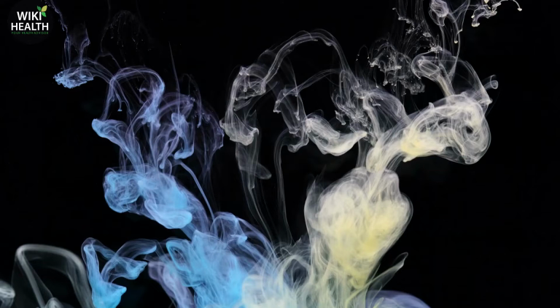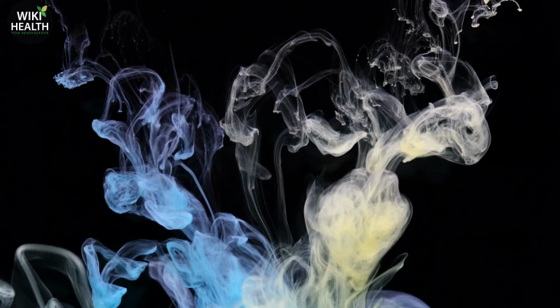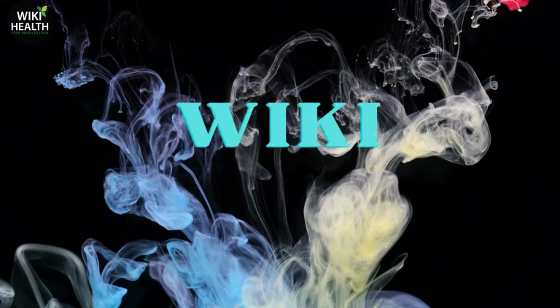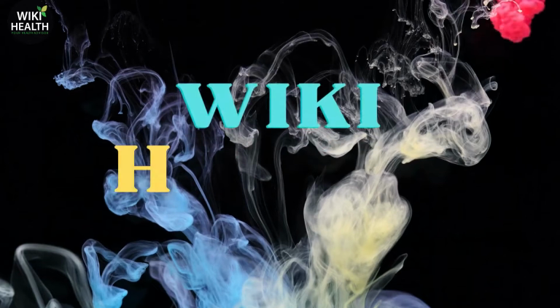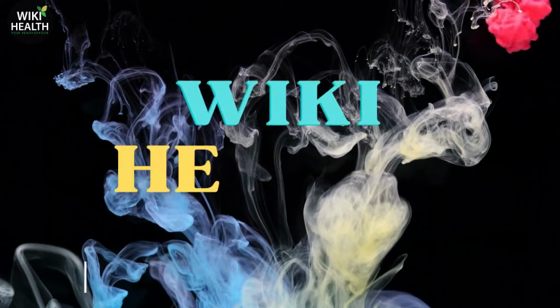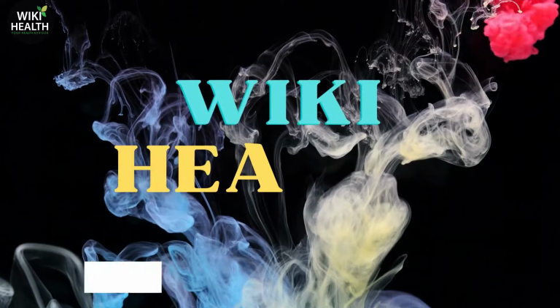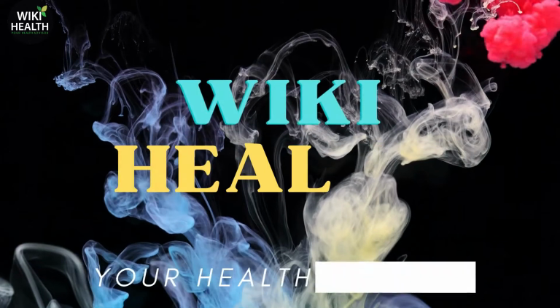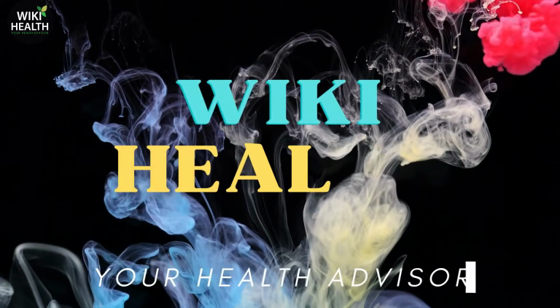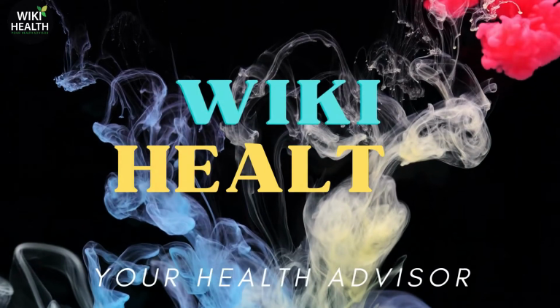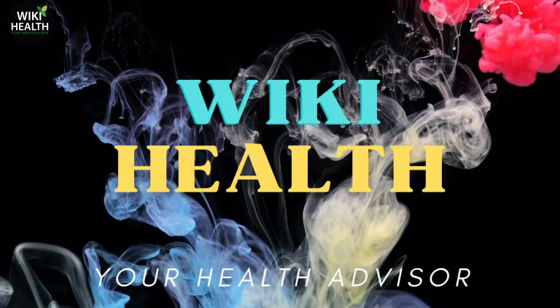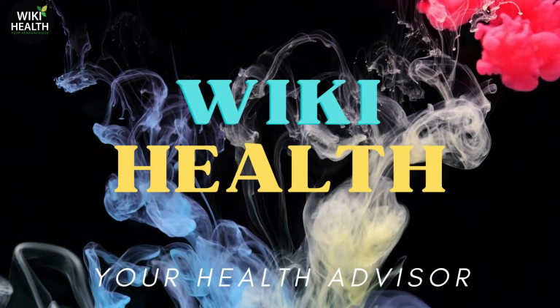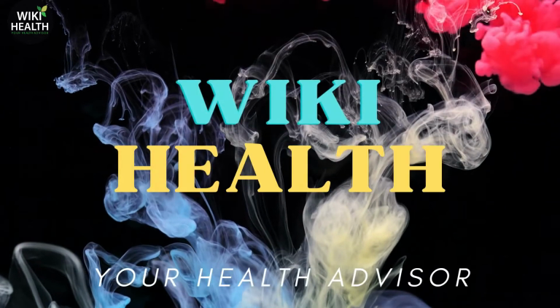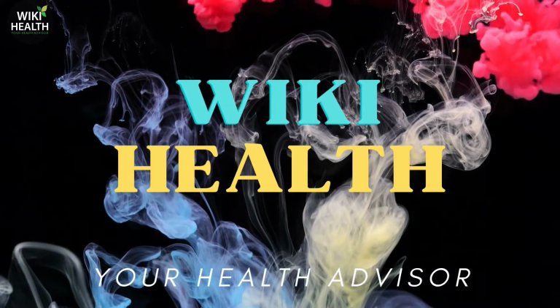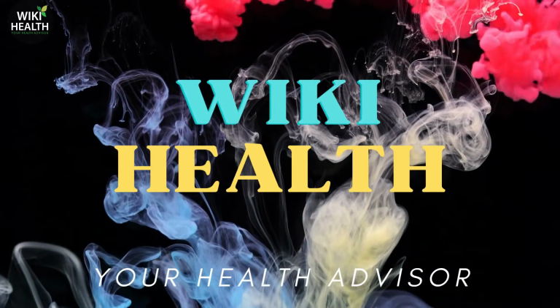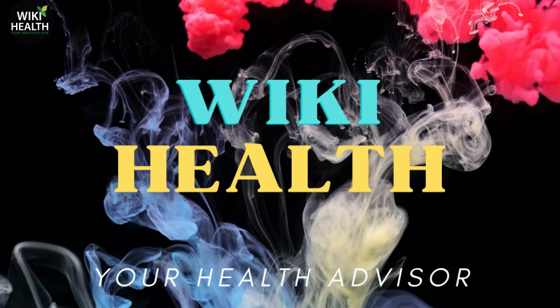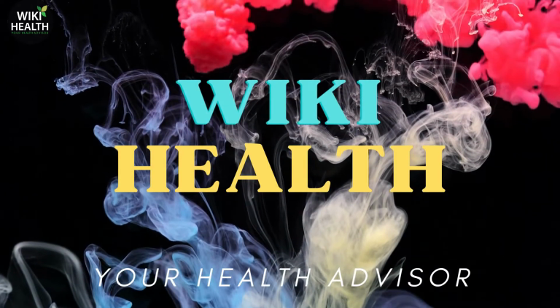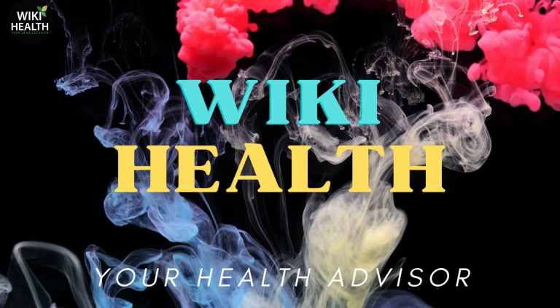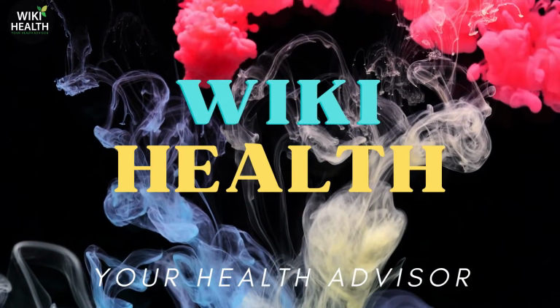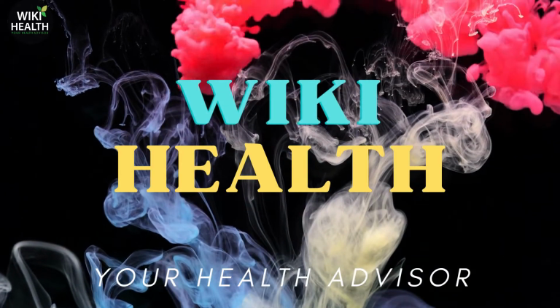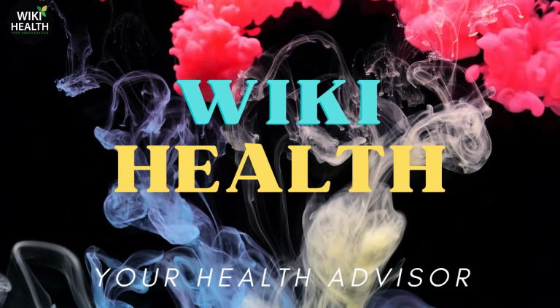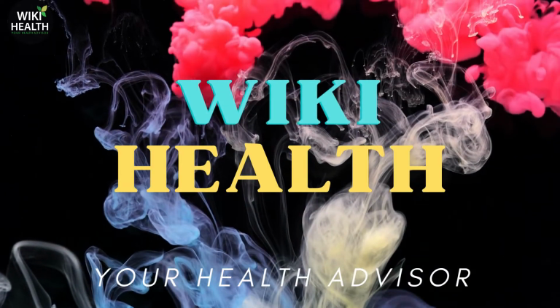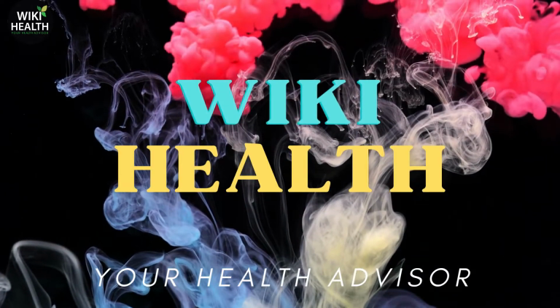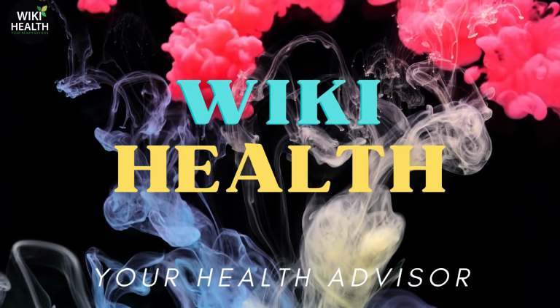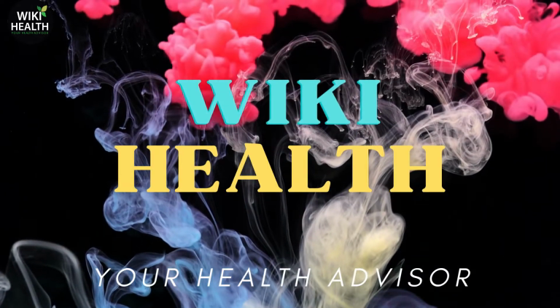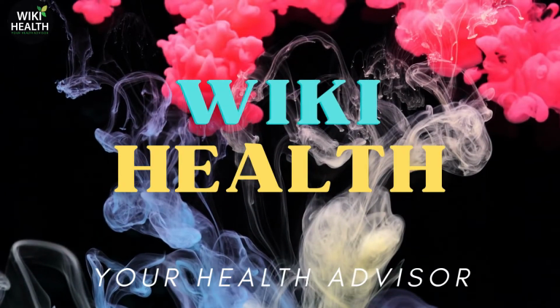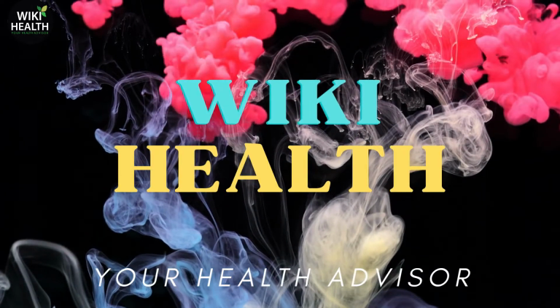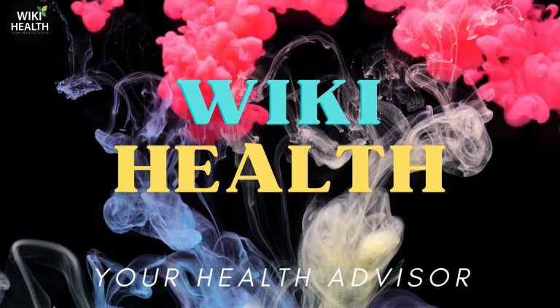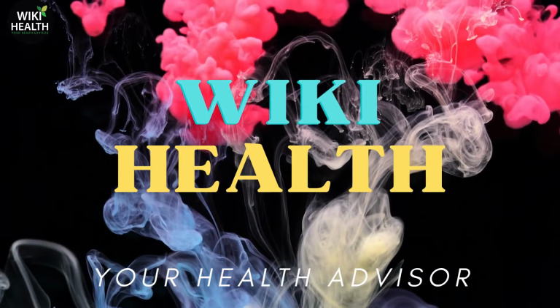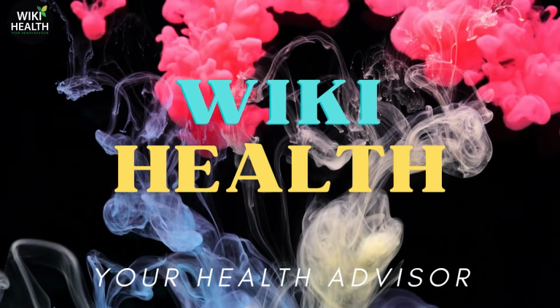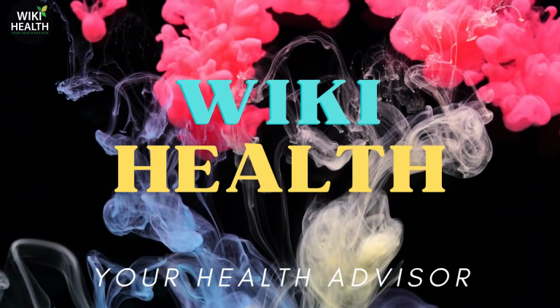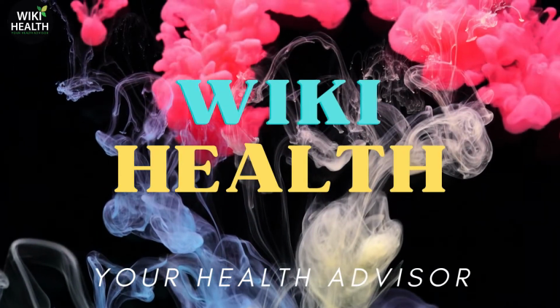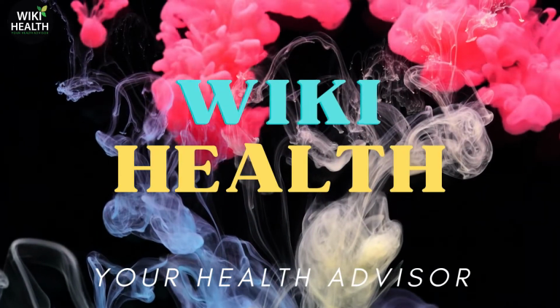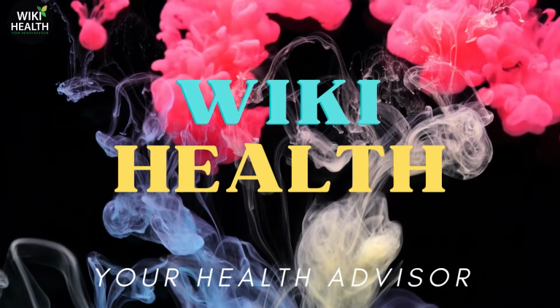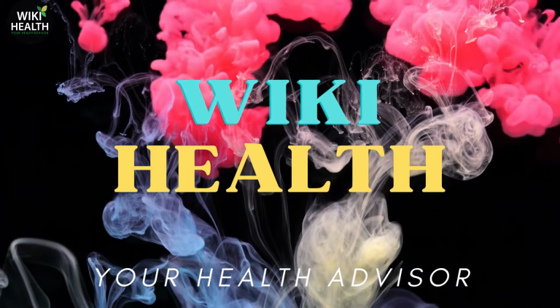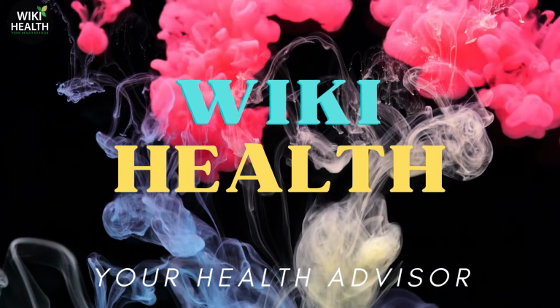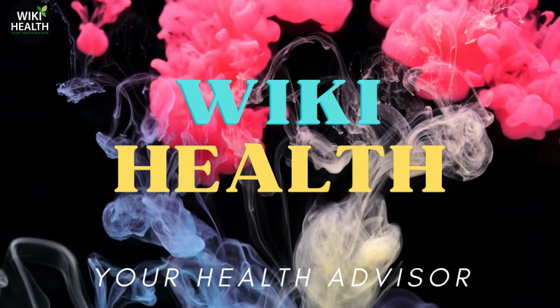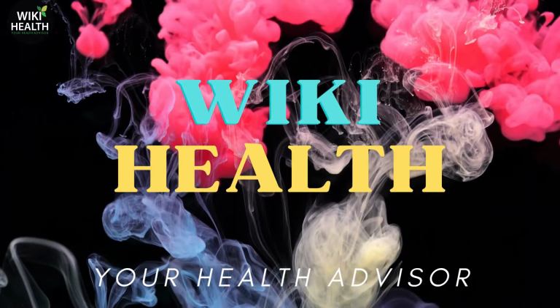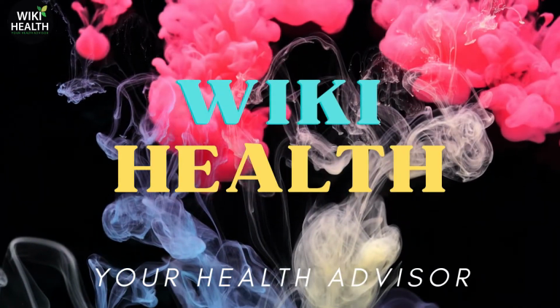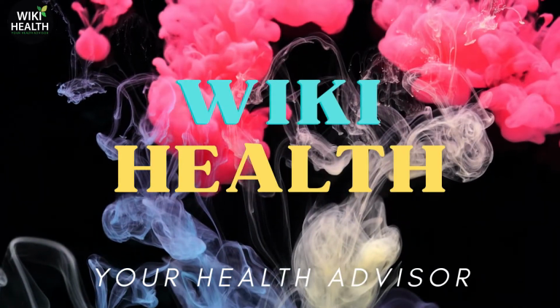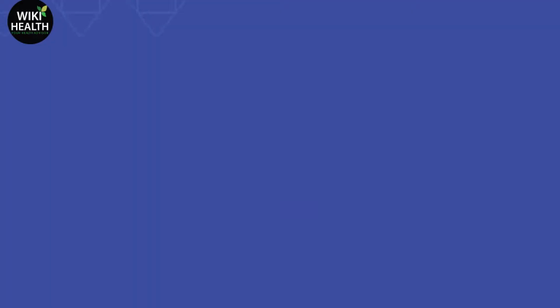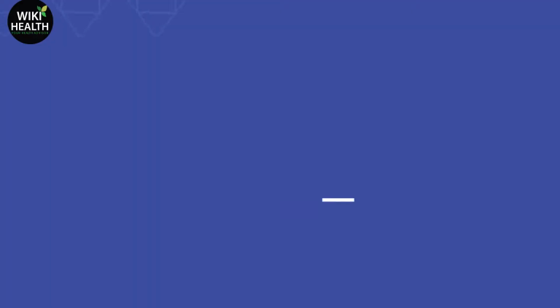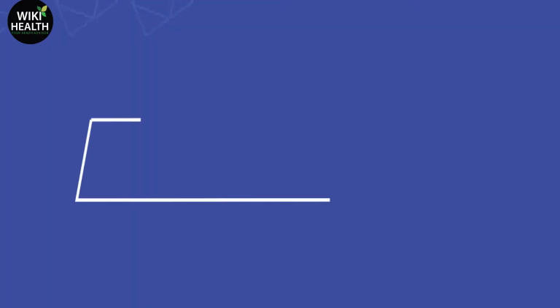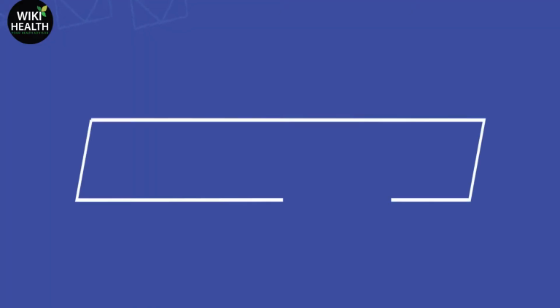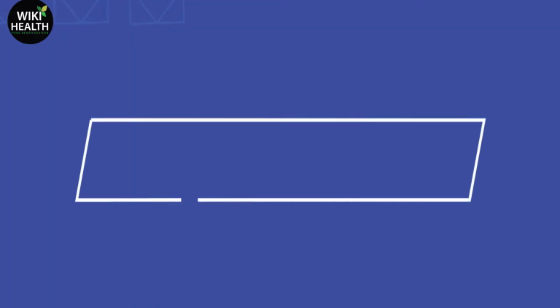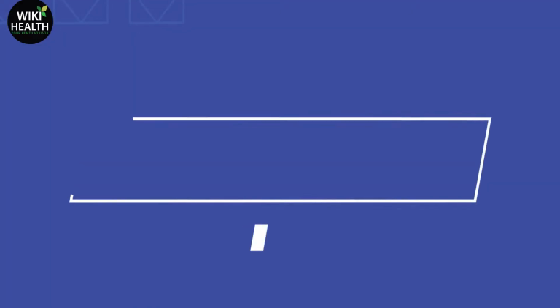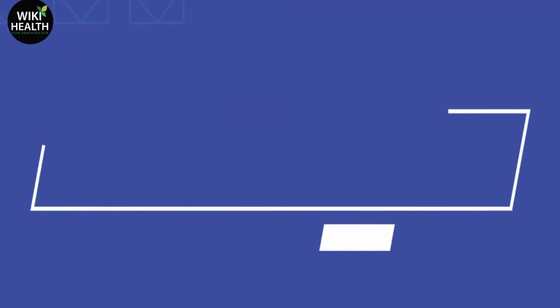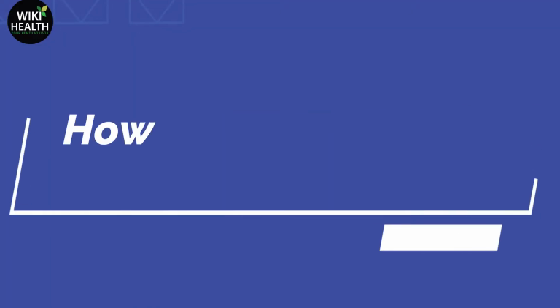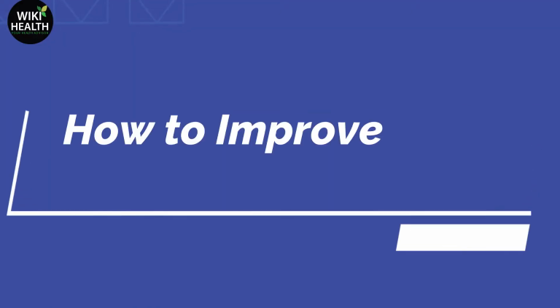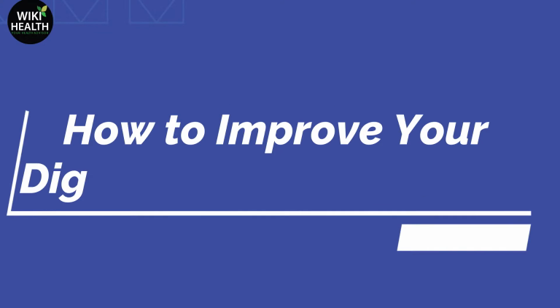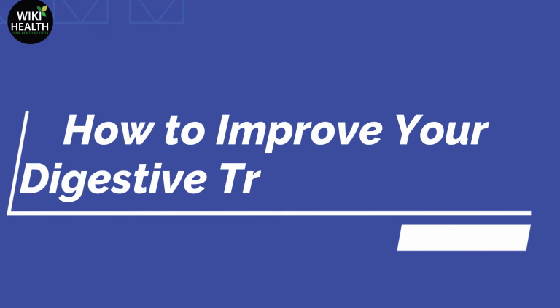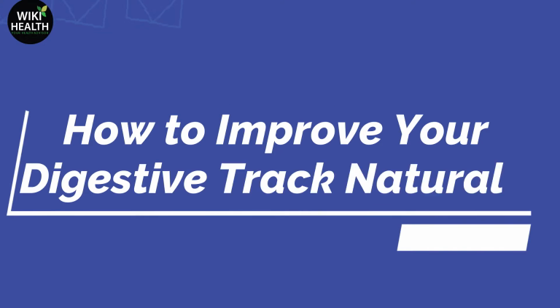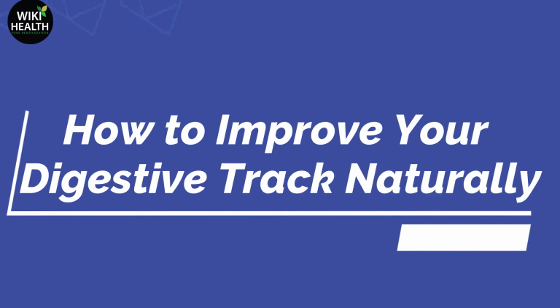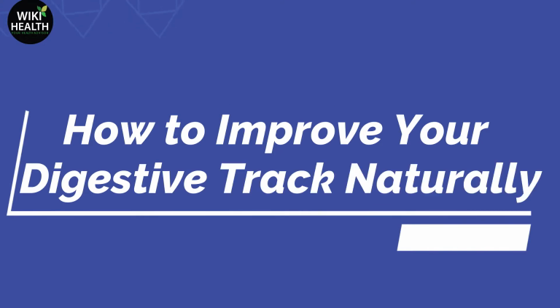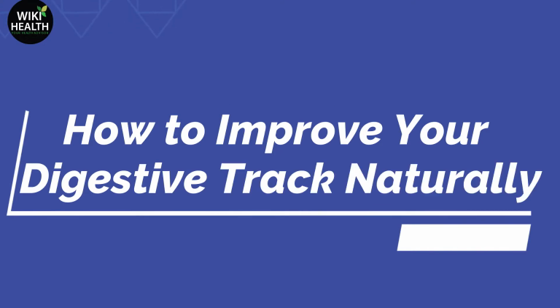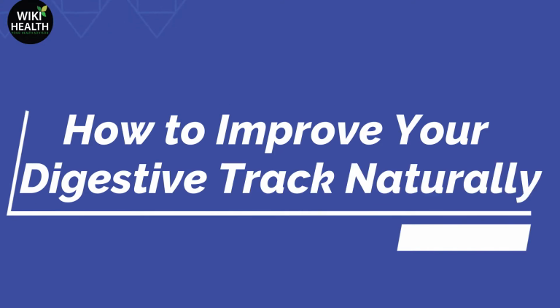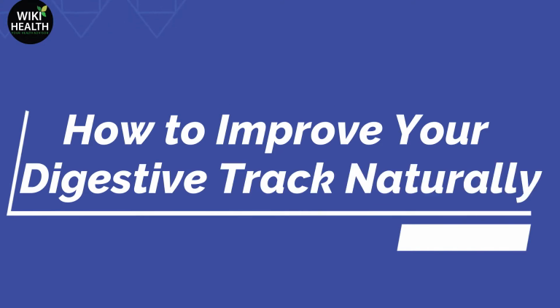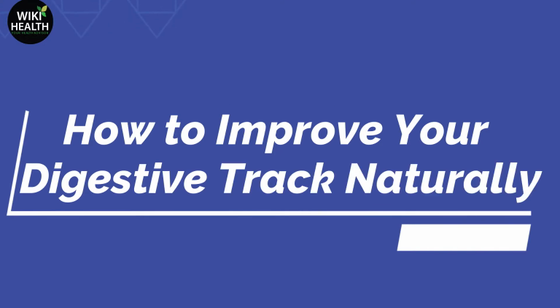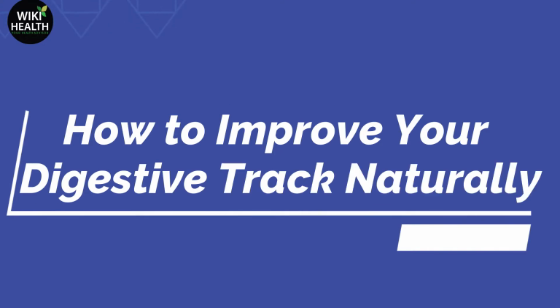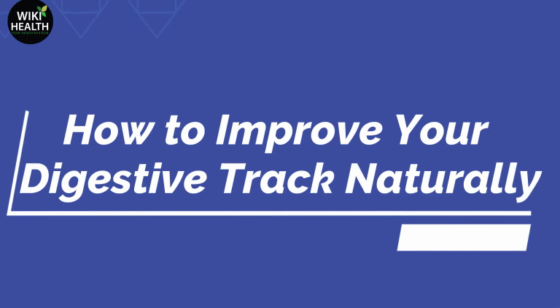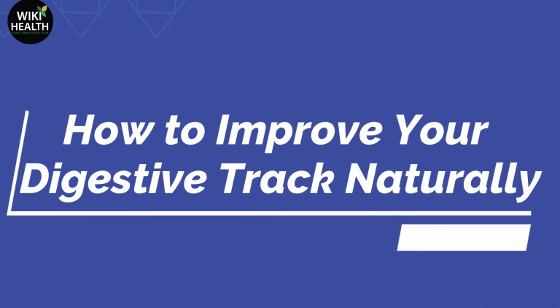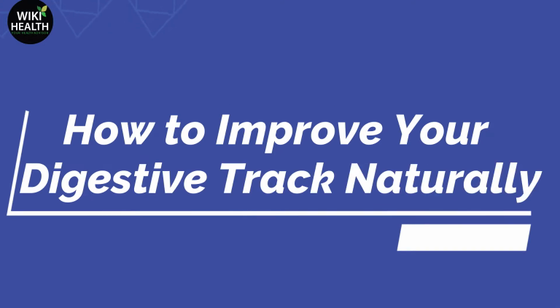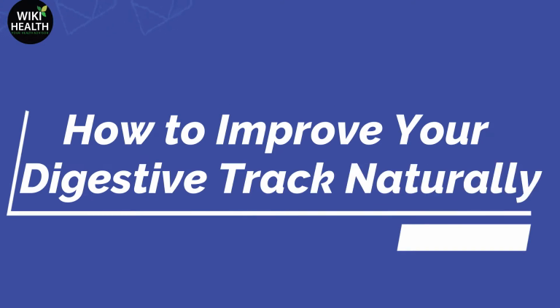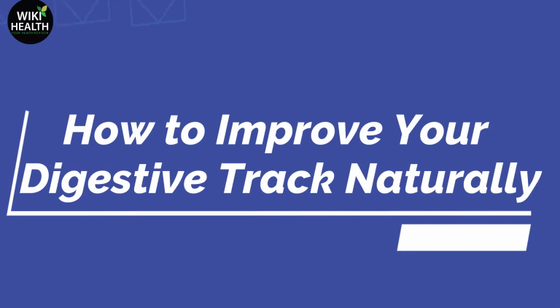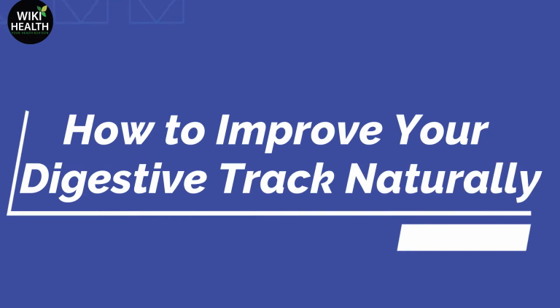Hi there! Welcome to WikiHealth. Today I will share with you how to improve your digestive tract naturally.